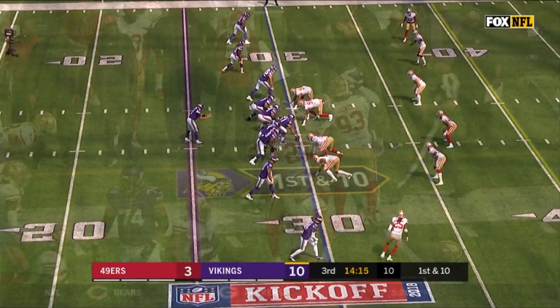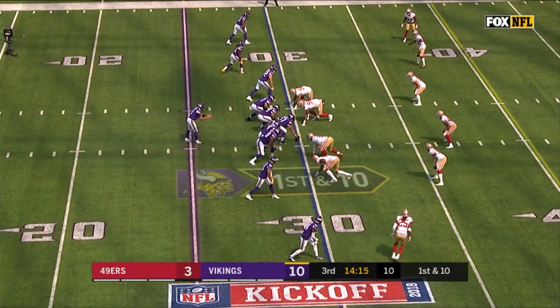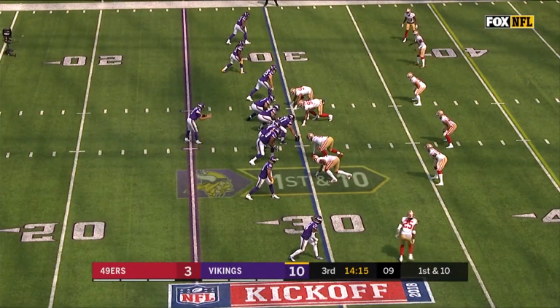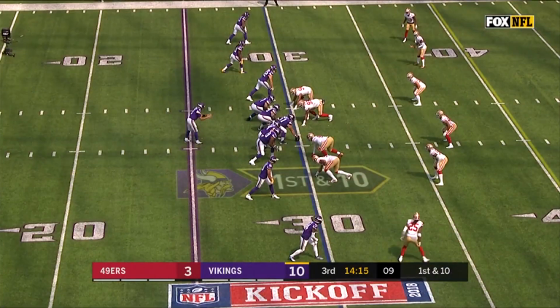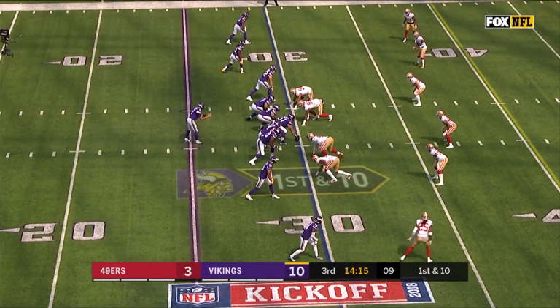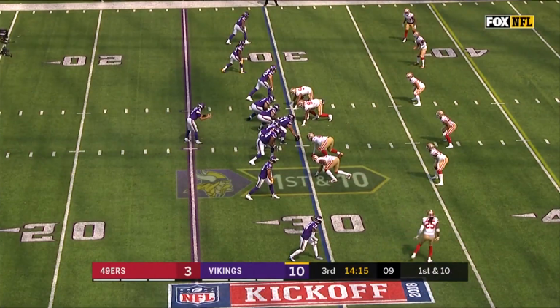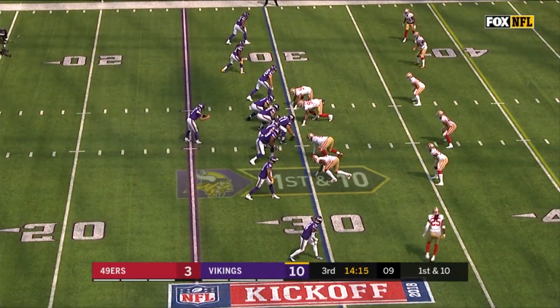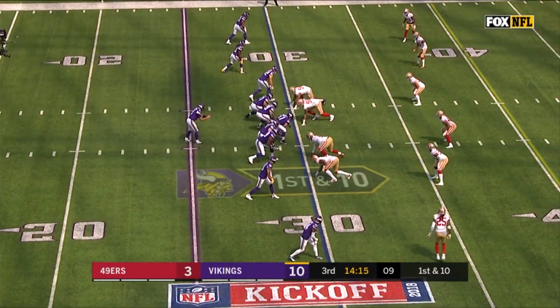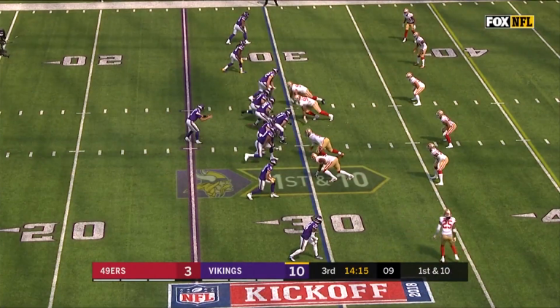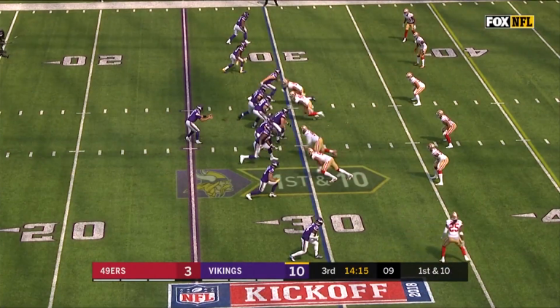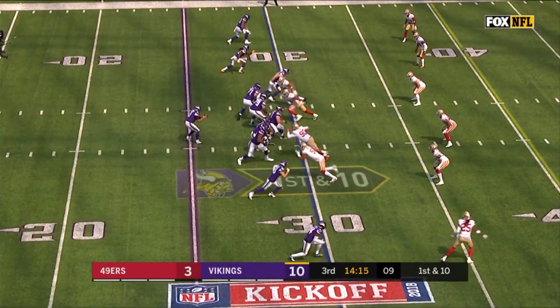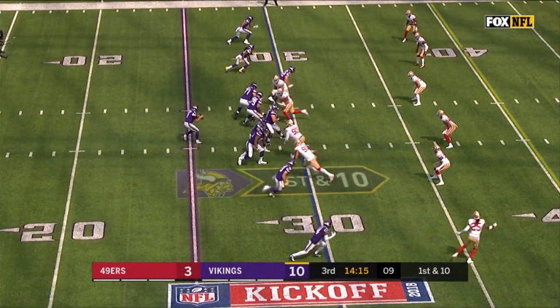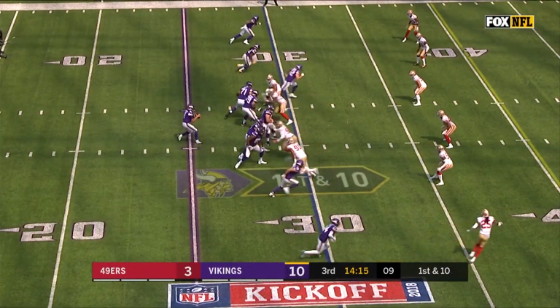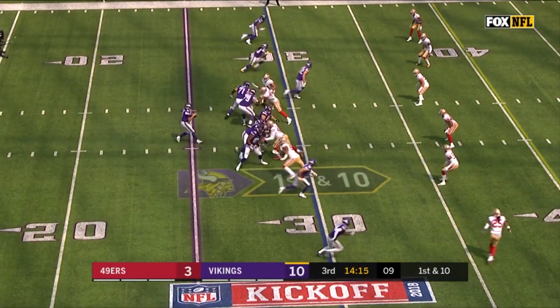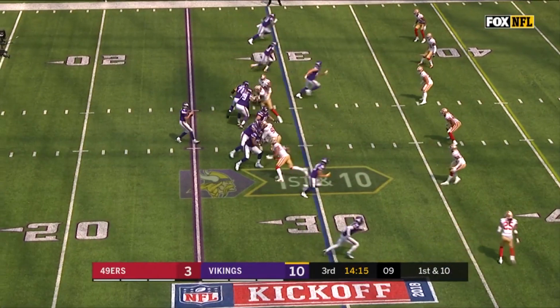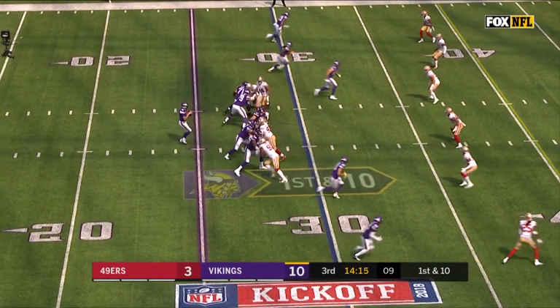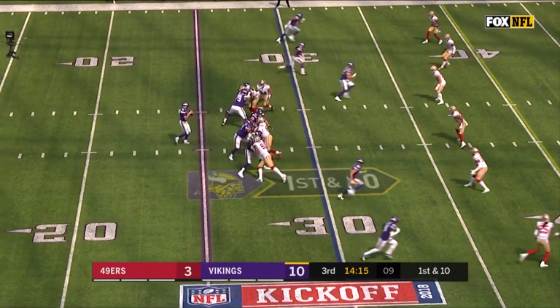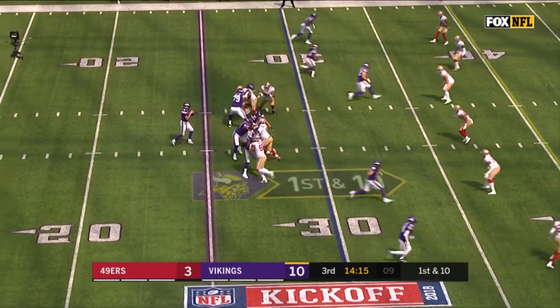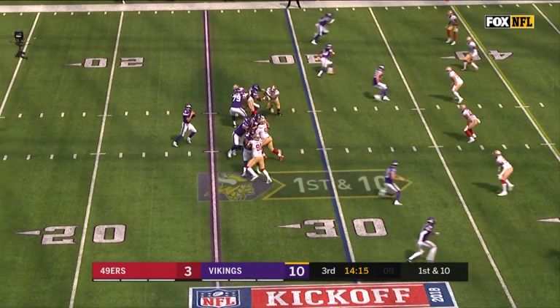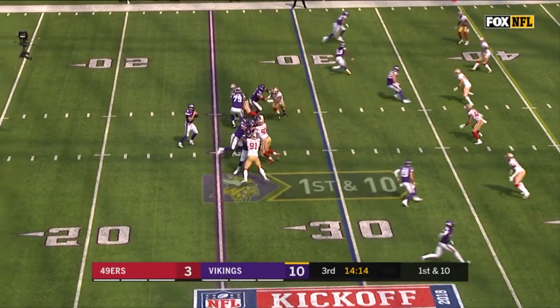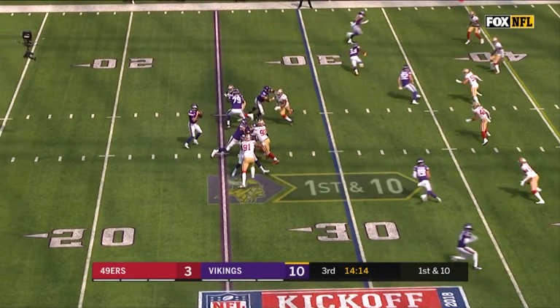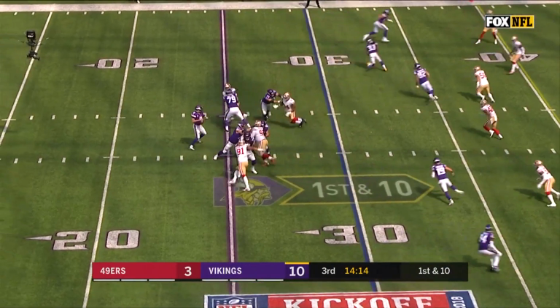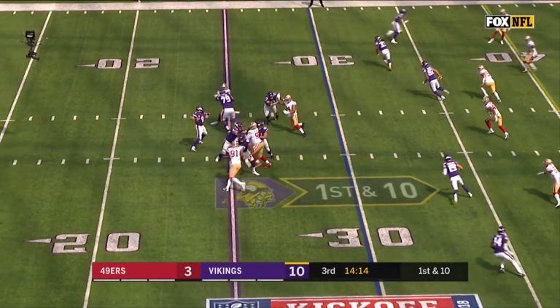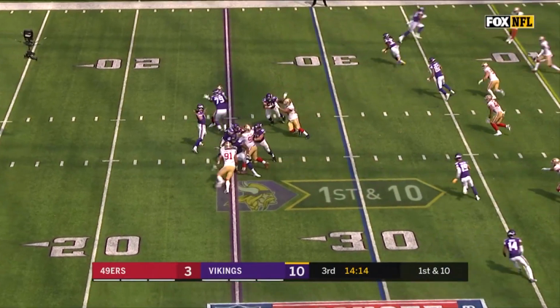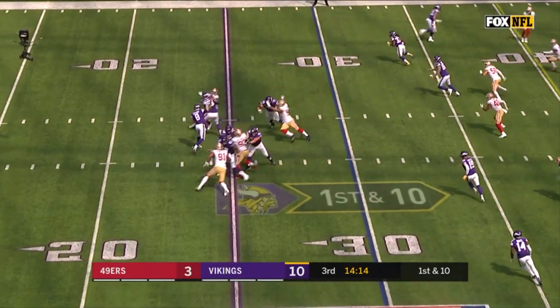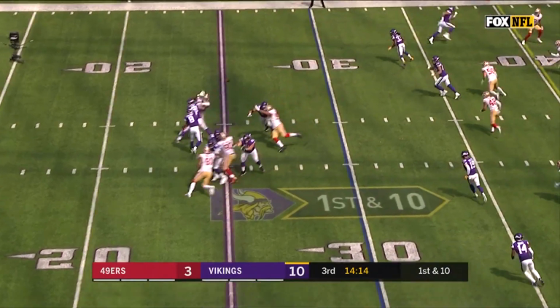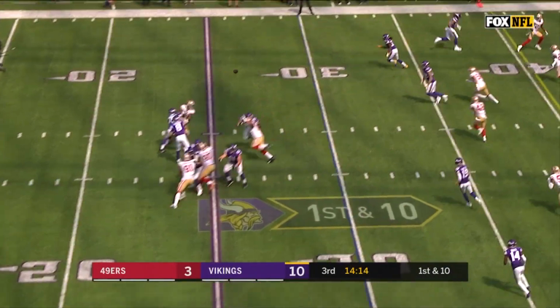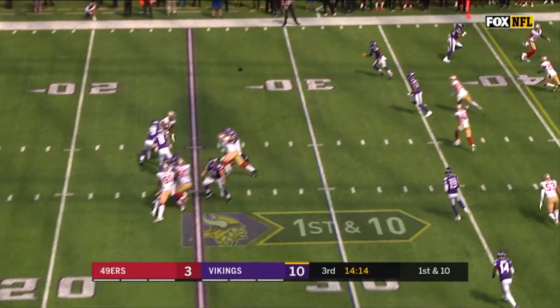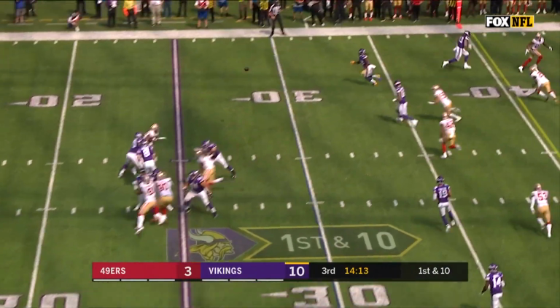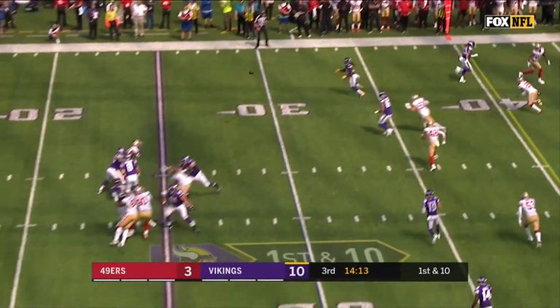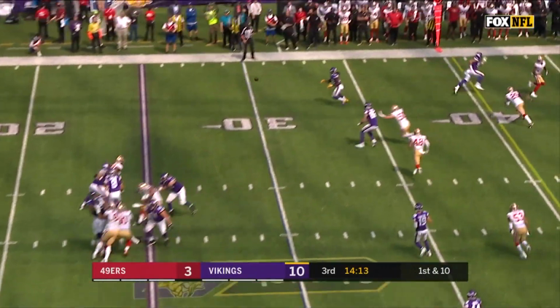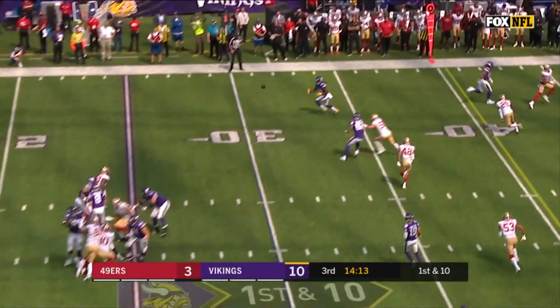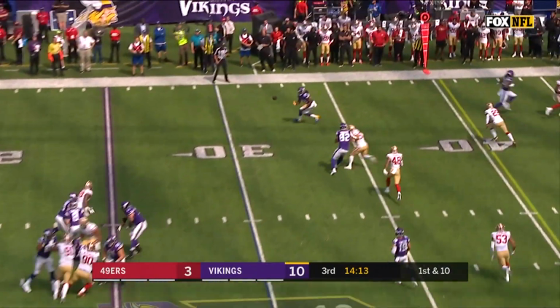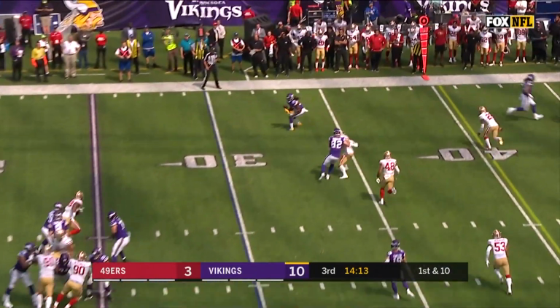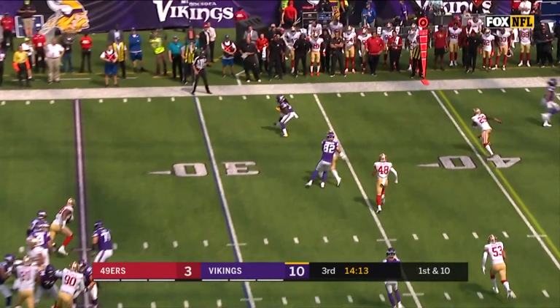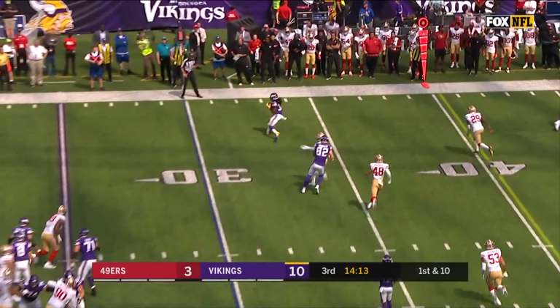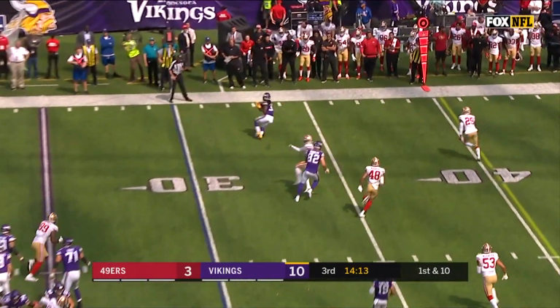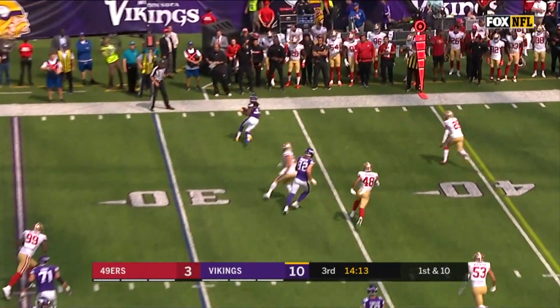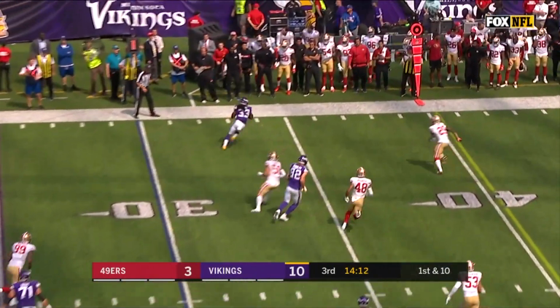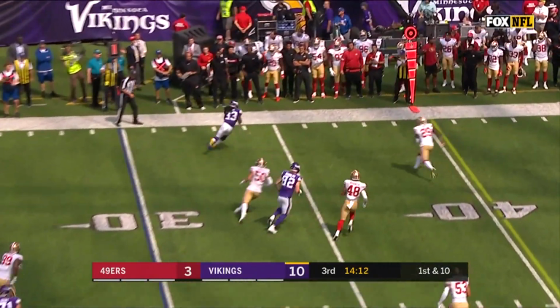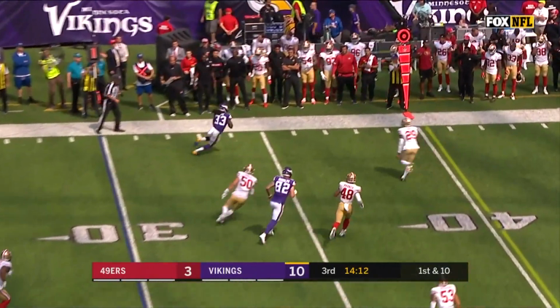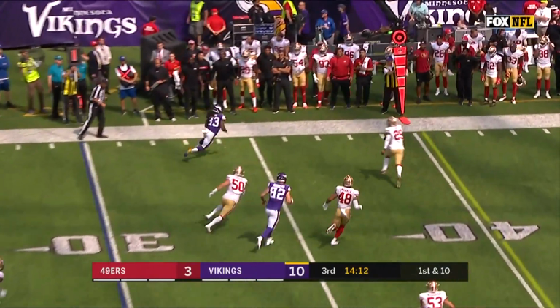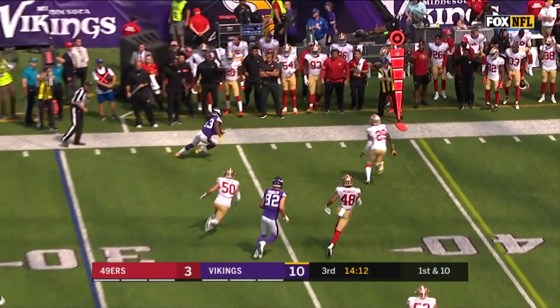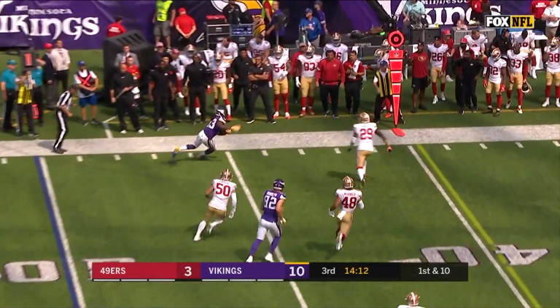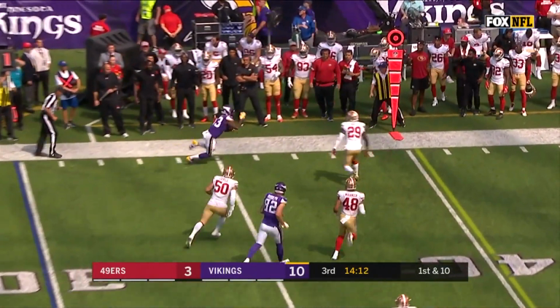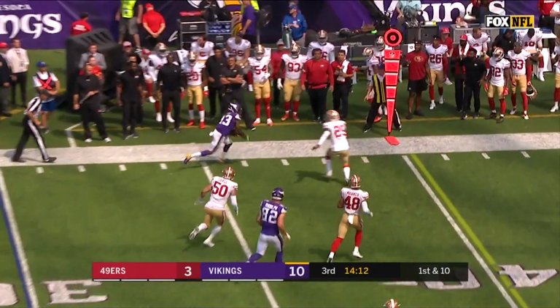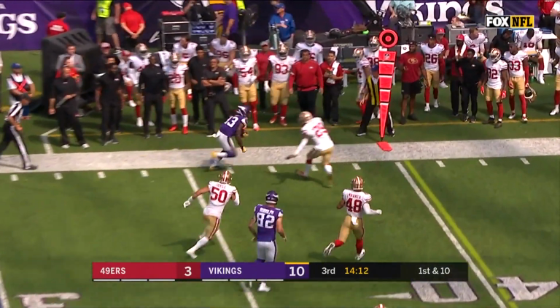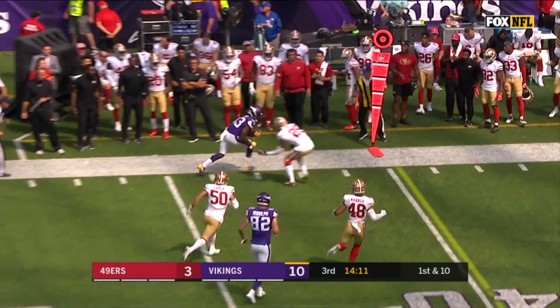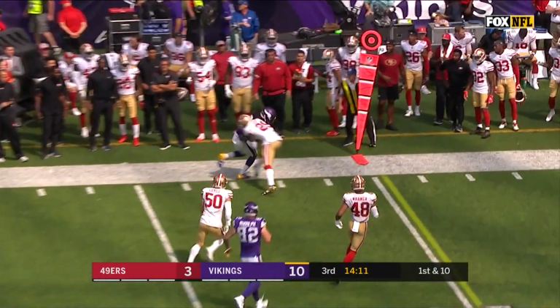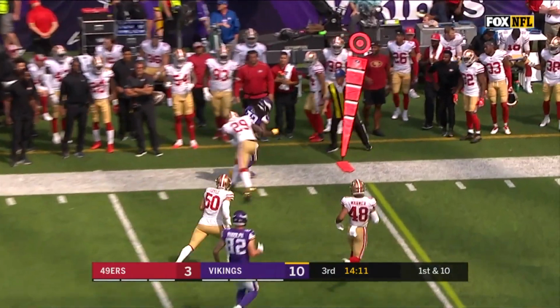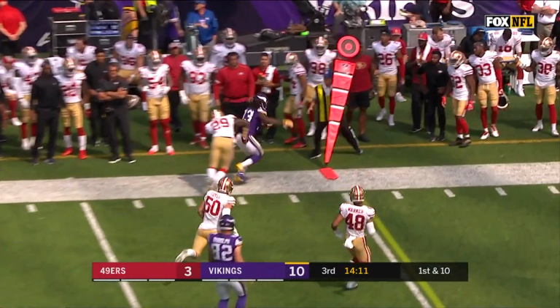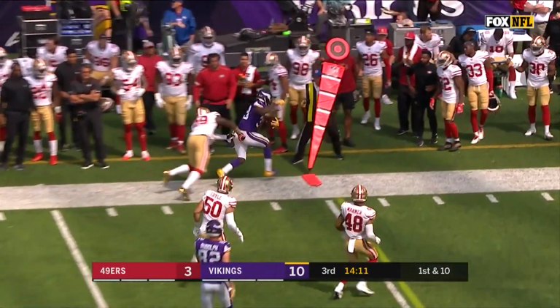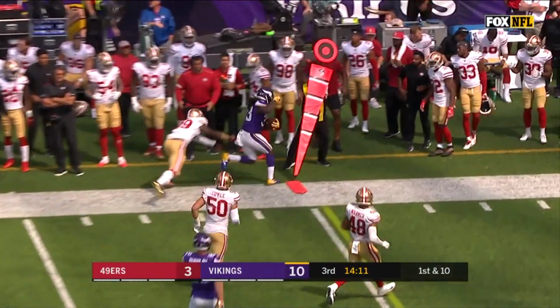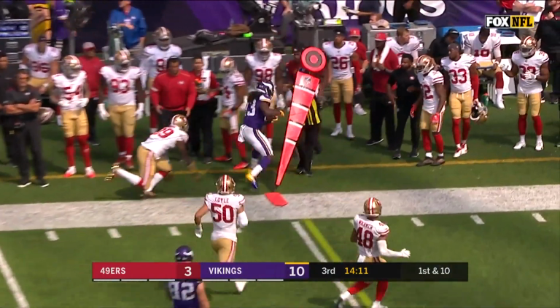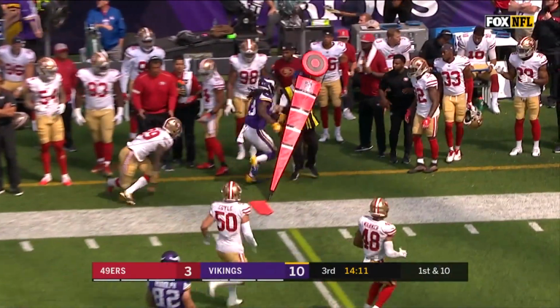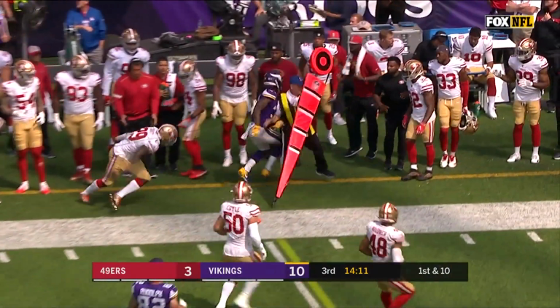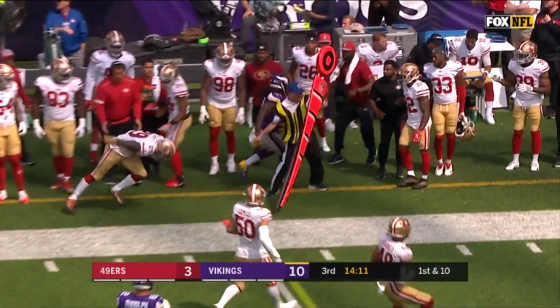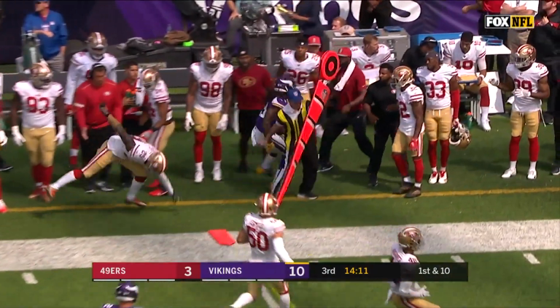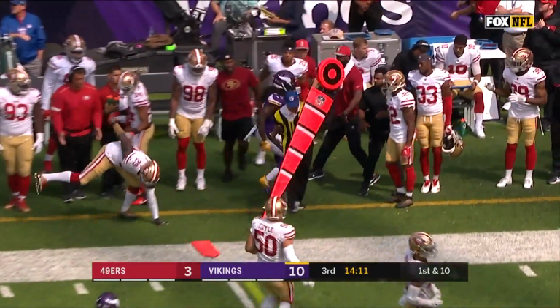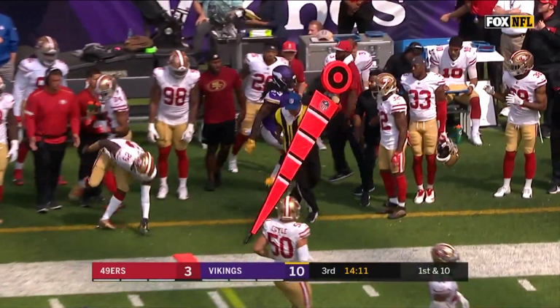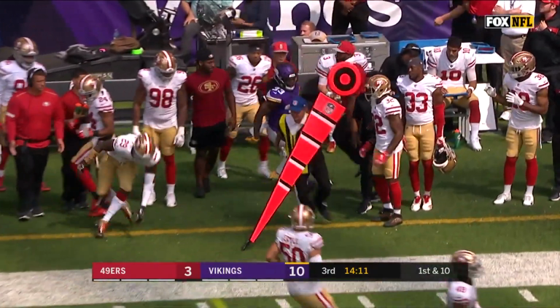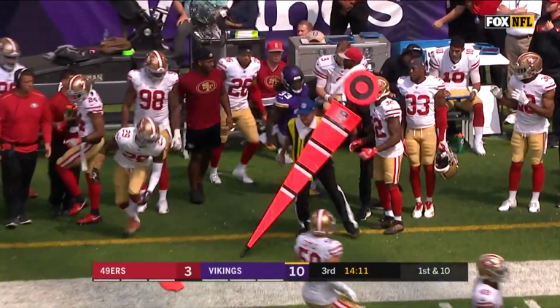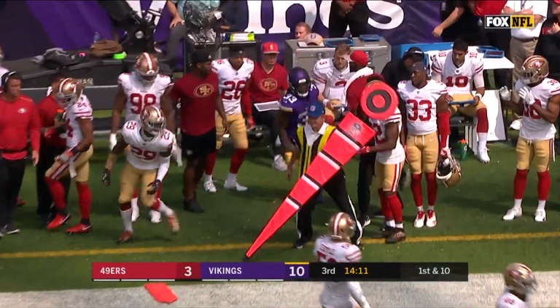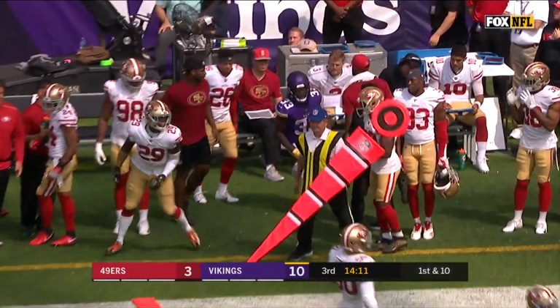Down in the first half. Far side, it's Dalvin Cook who makes another catch in the flat.